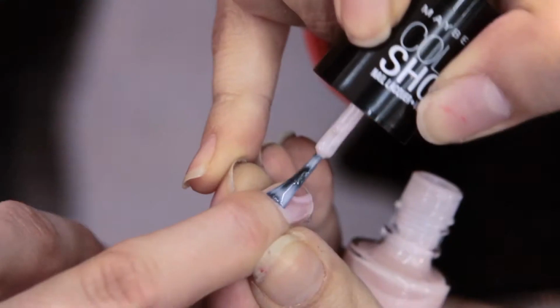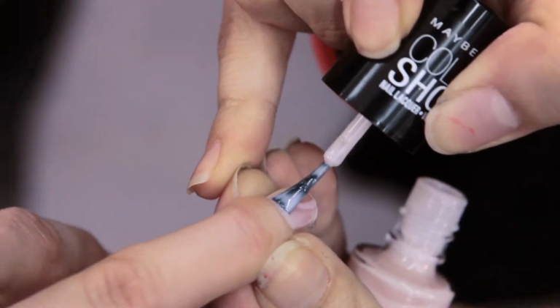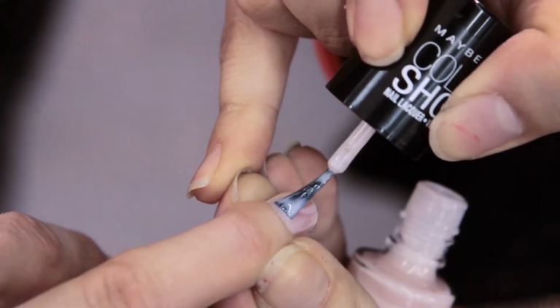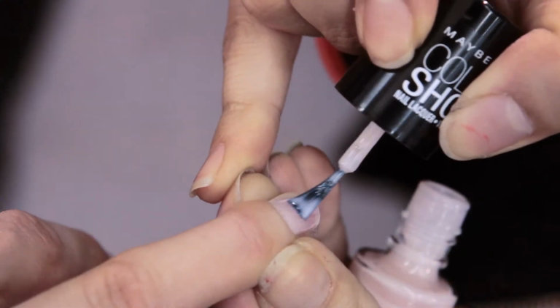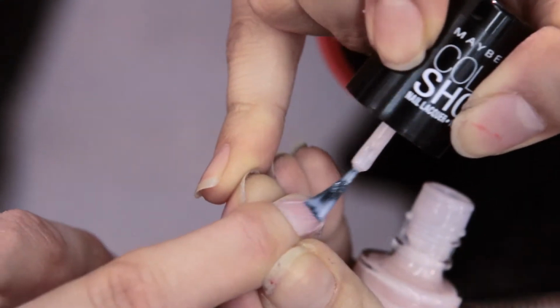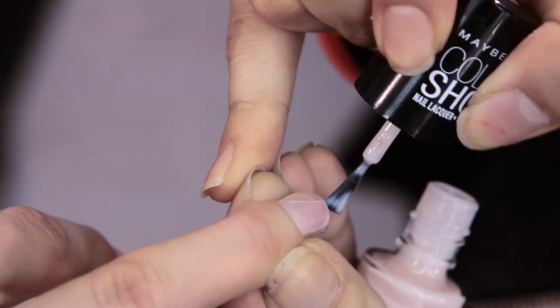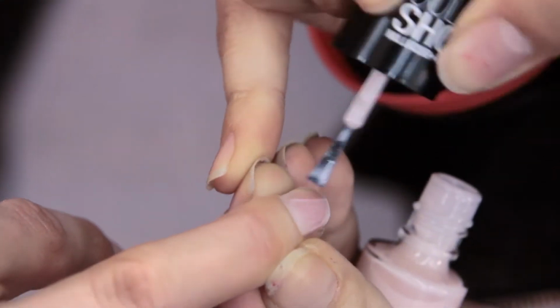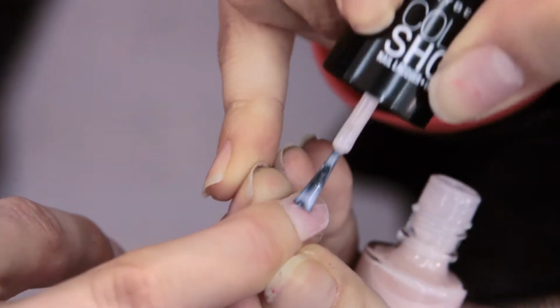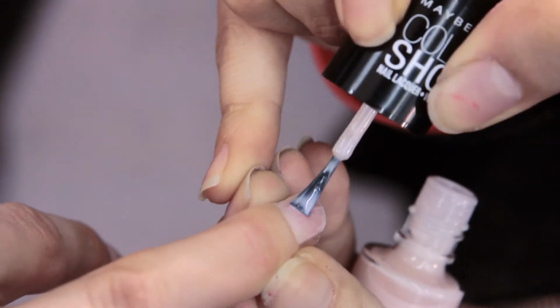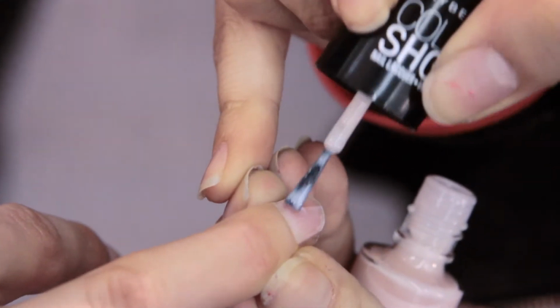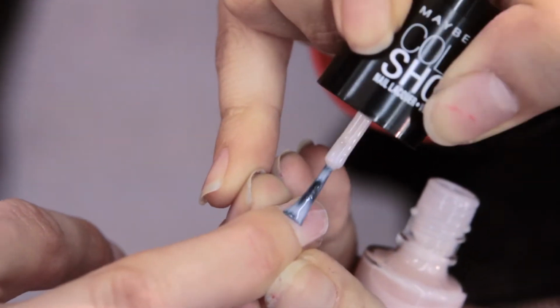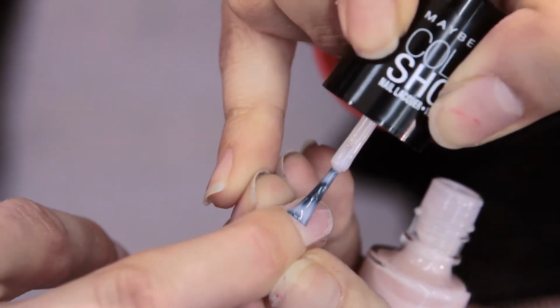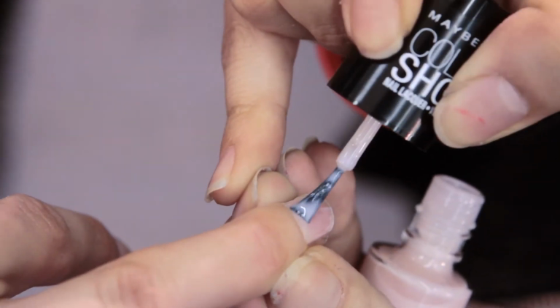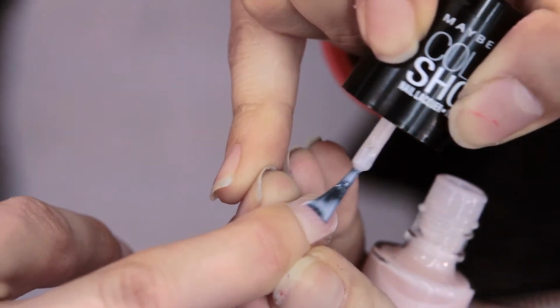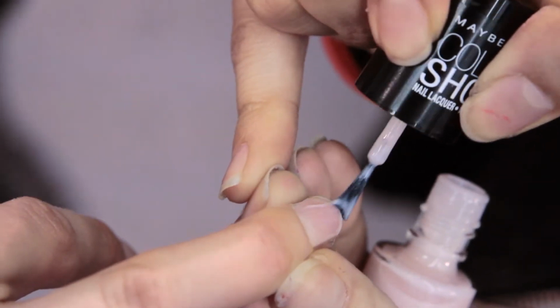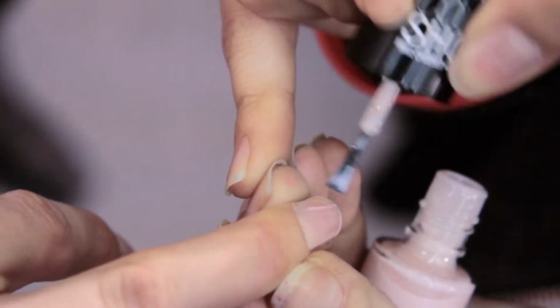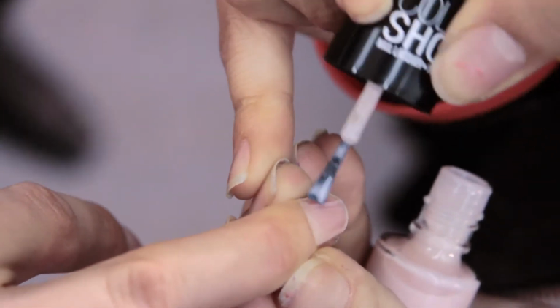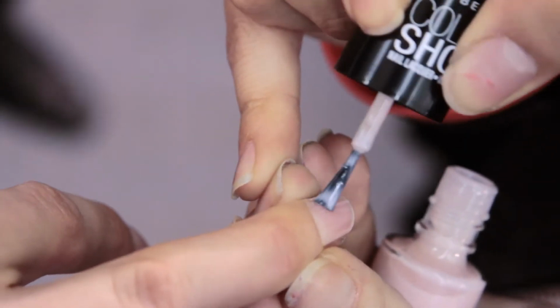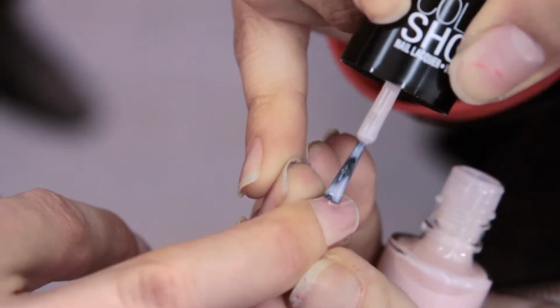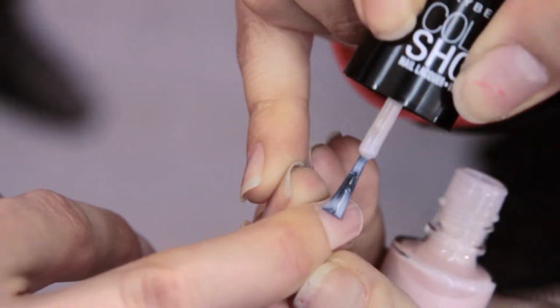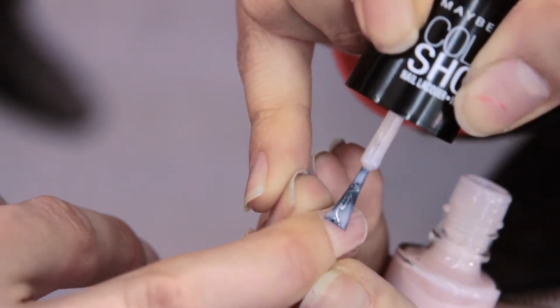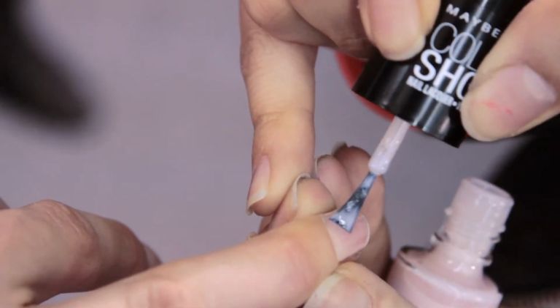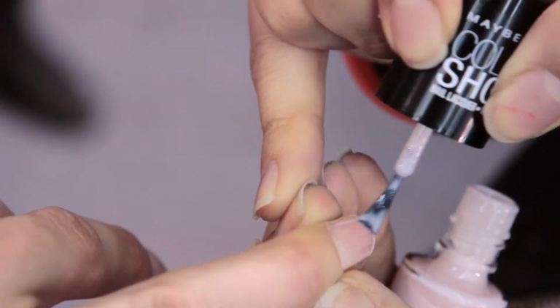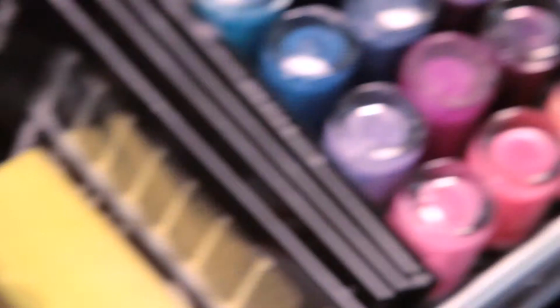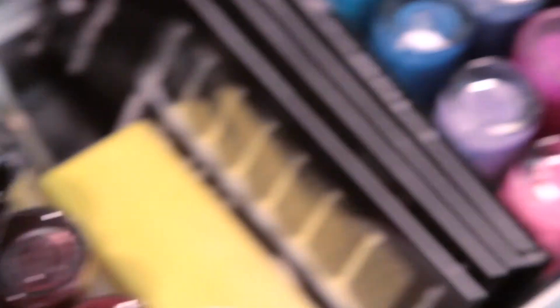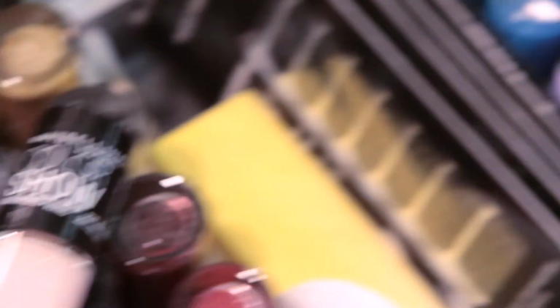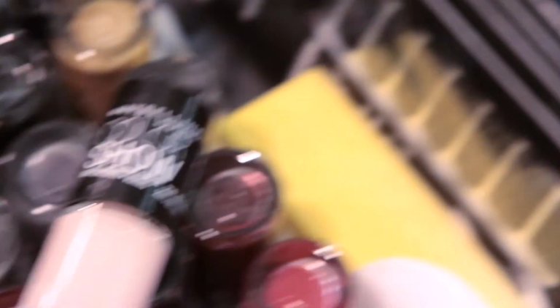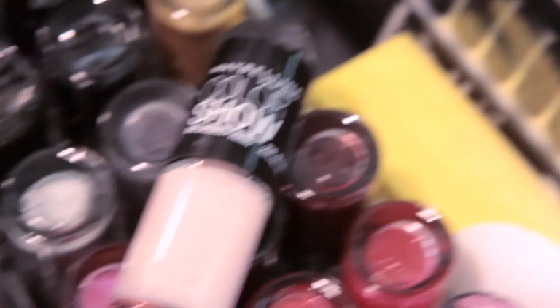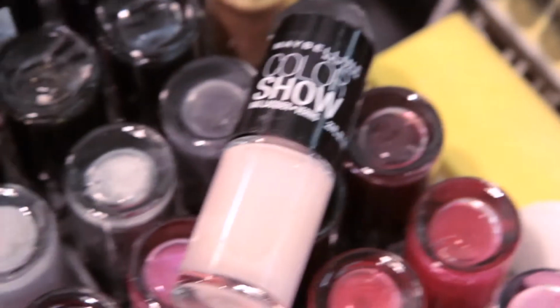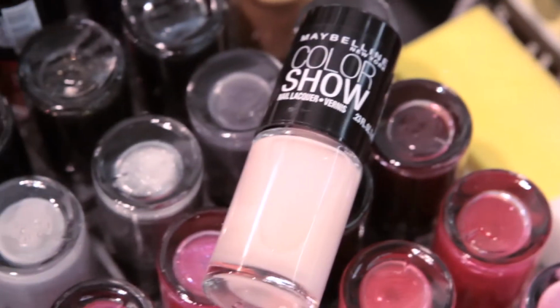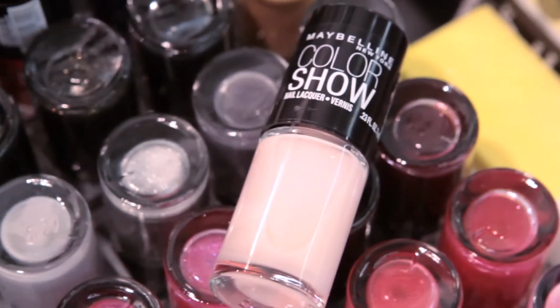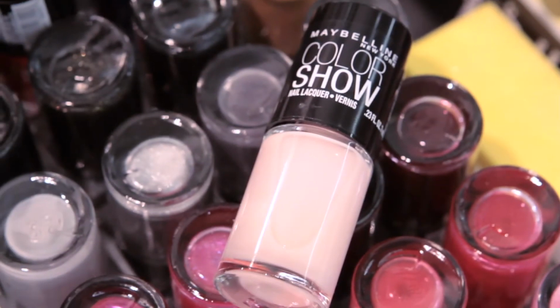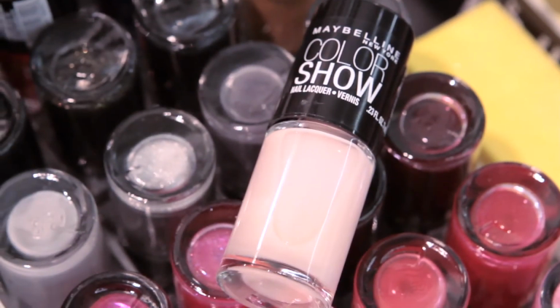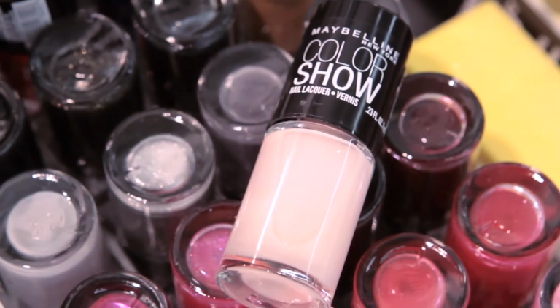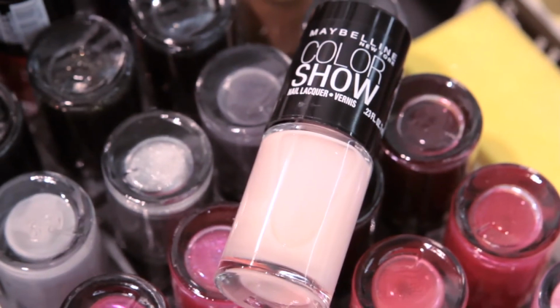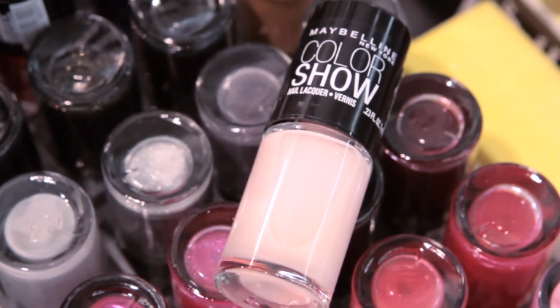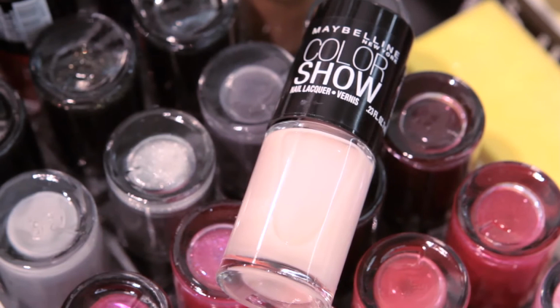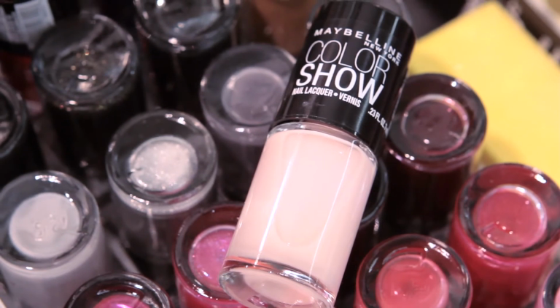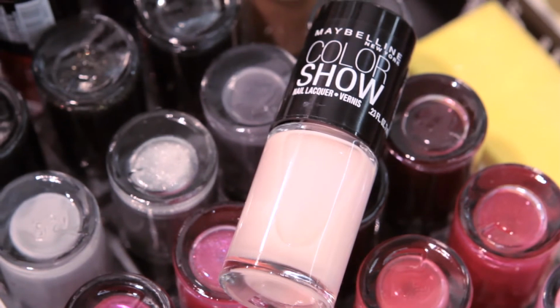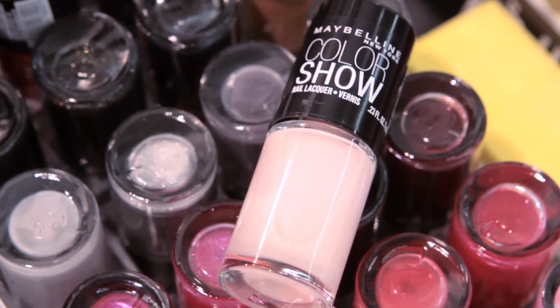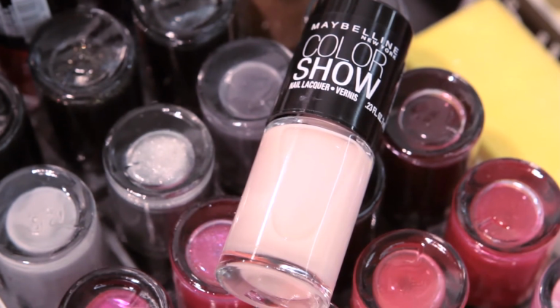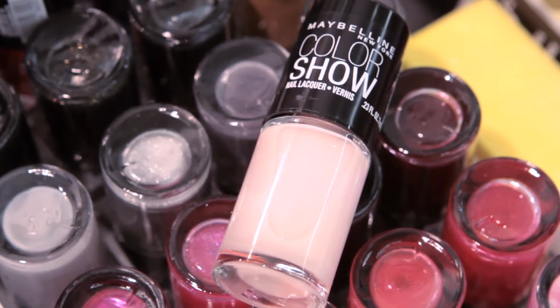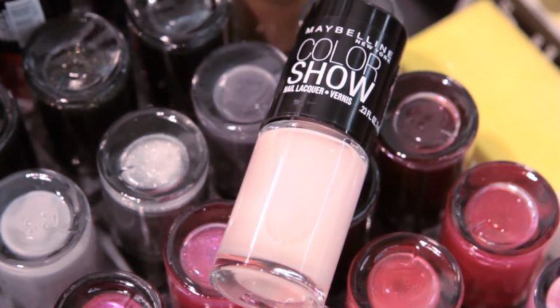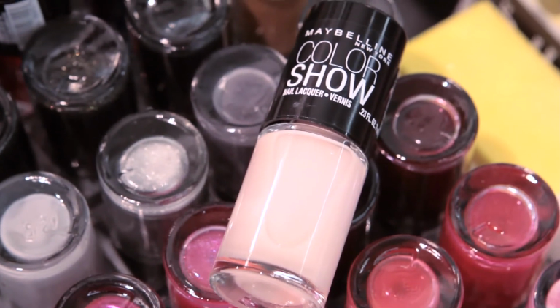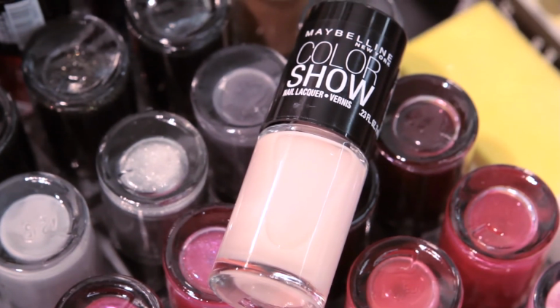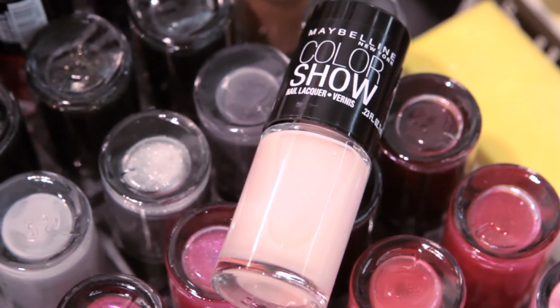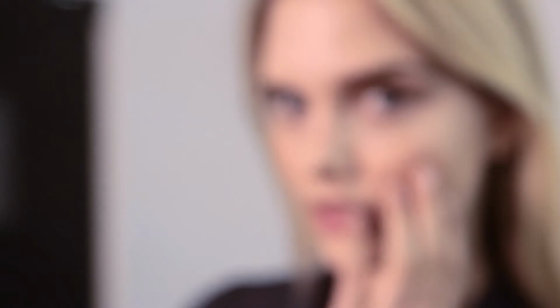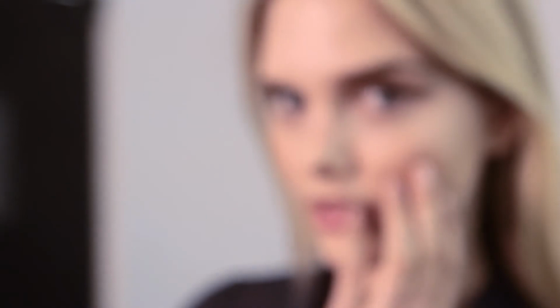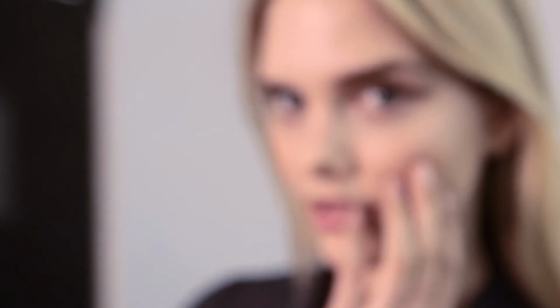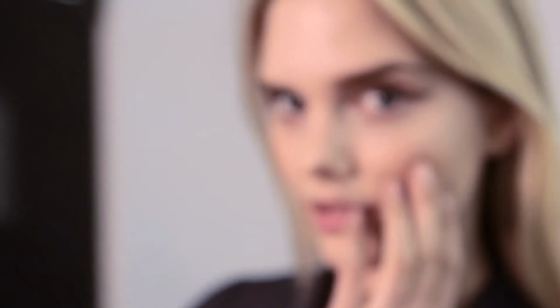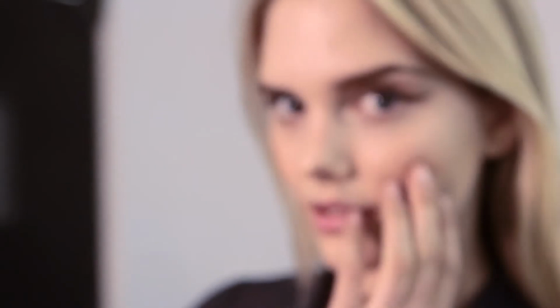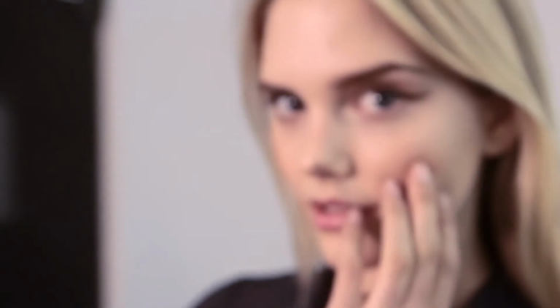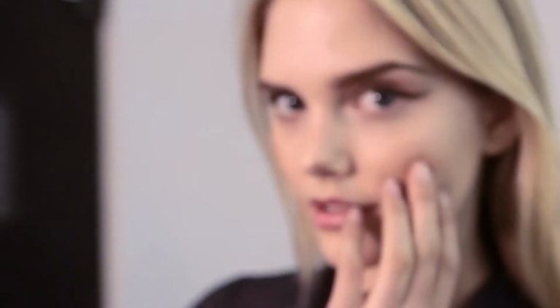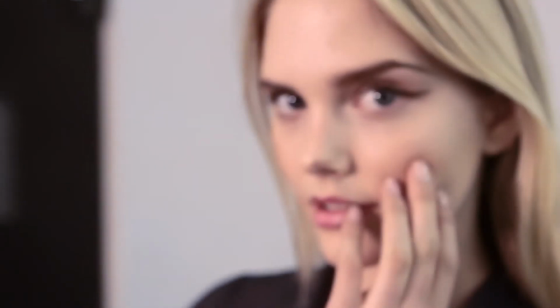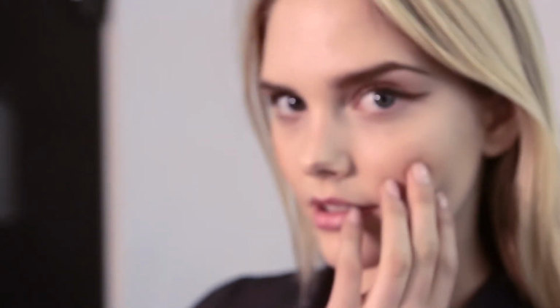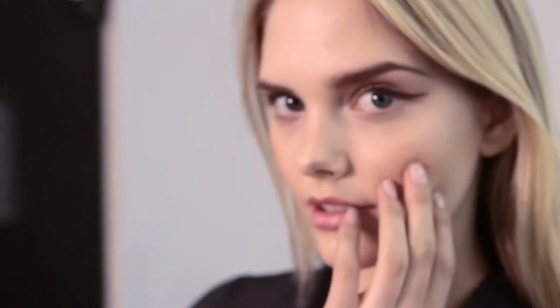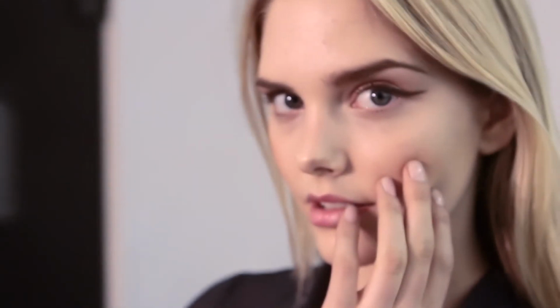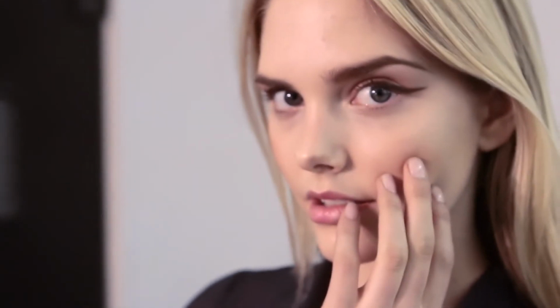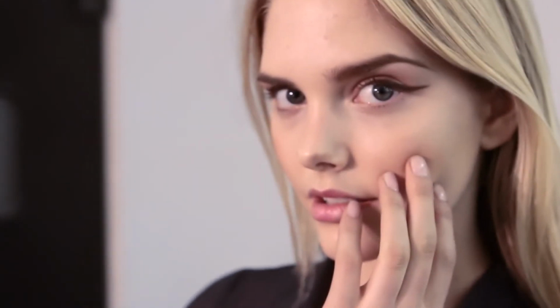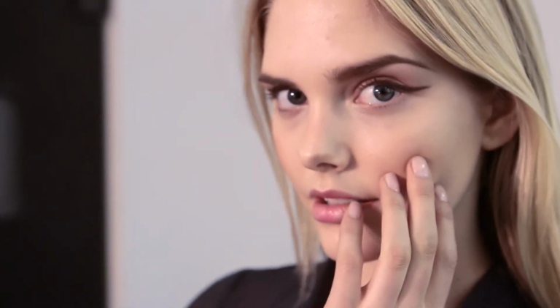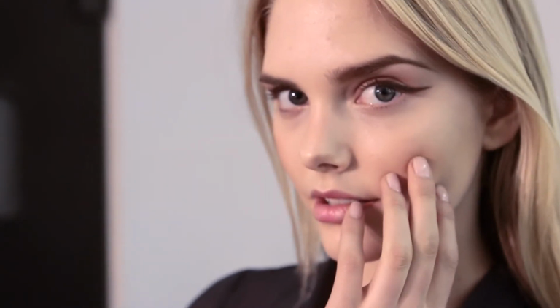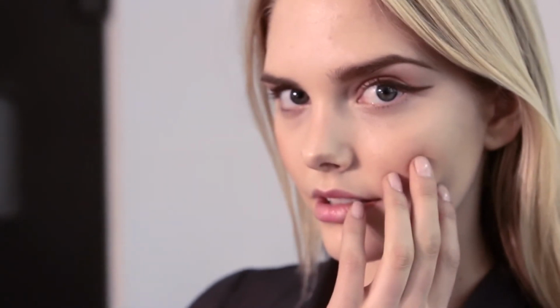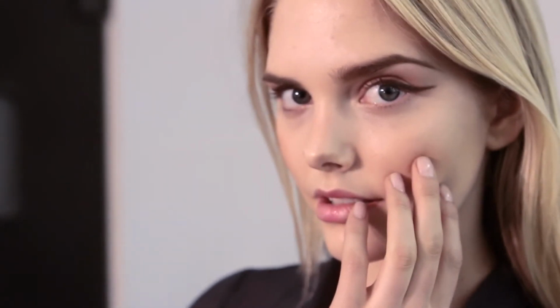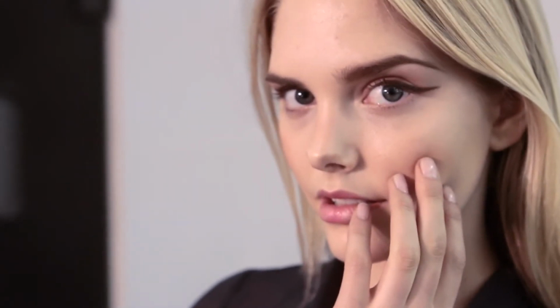And finally for the nails we're using Color Show in Bond With It. And this is the Giulietta look from Maybelline New York.